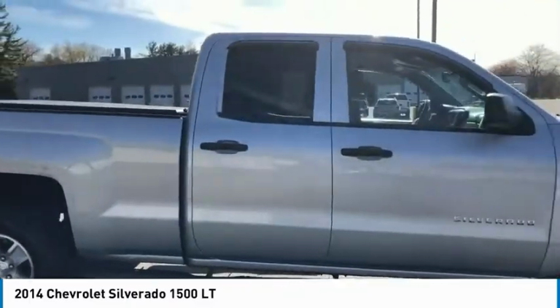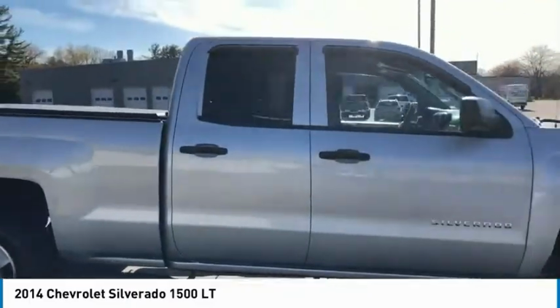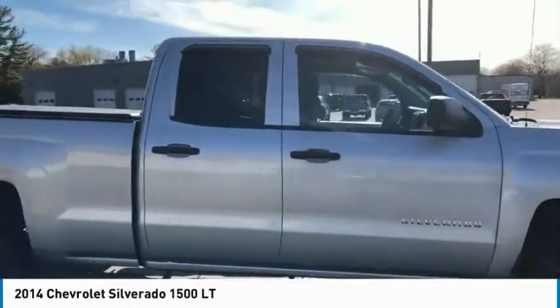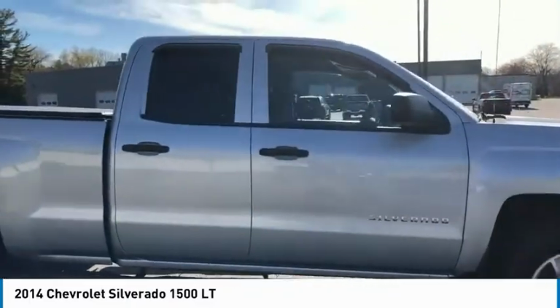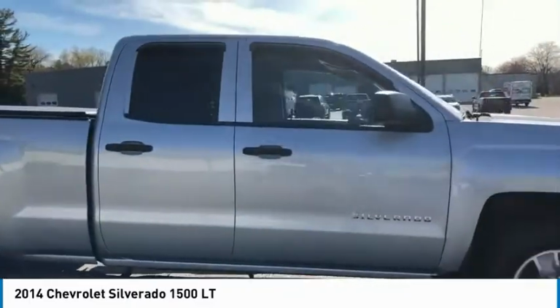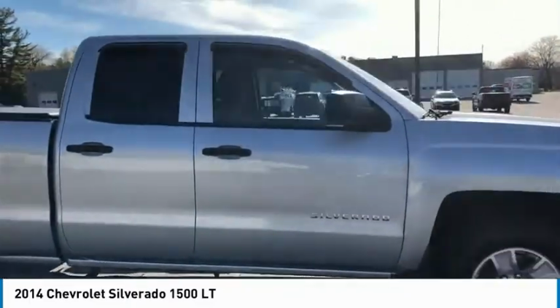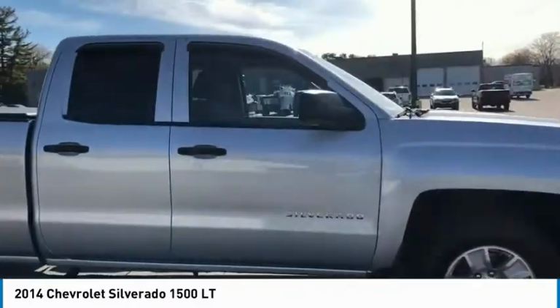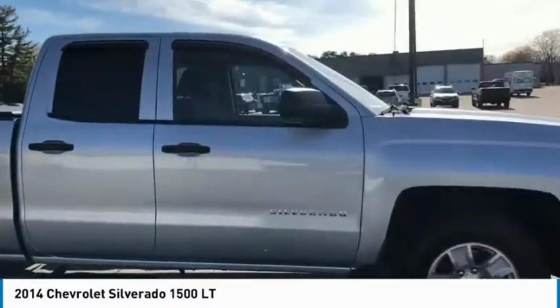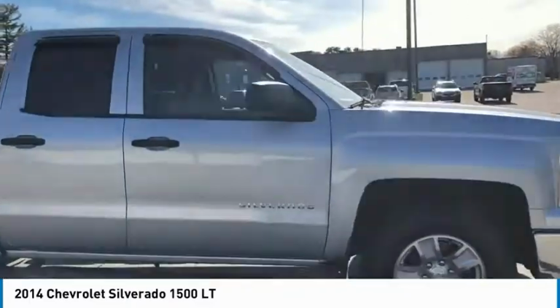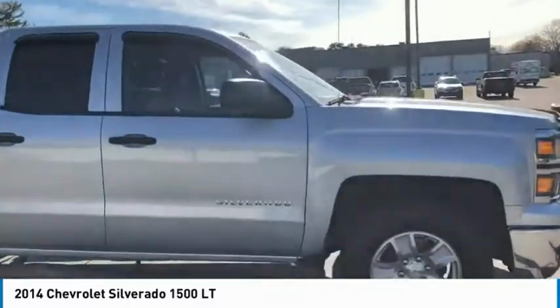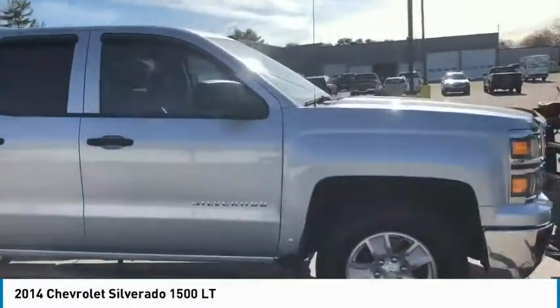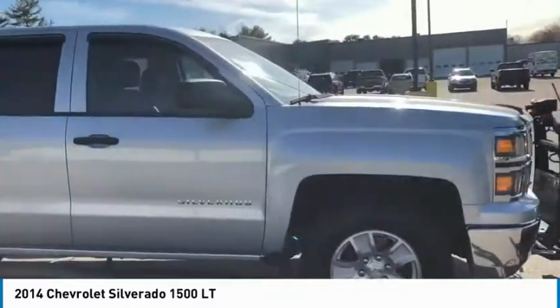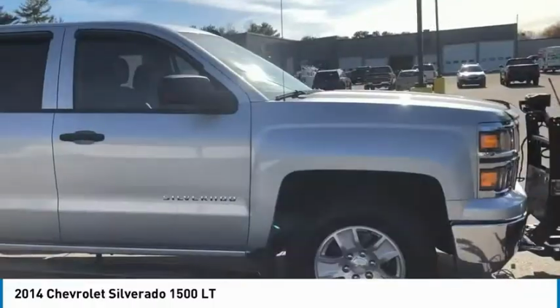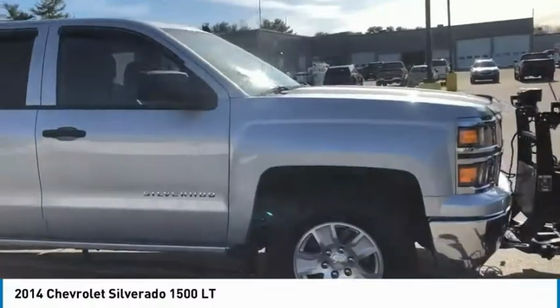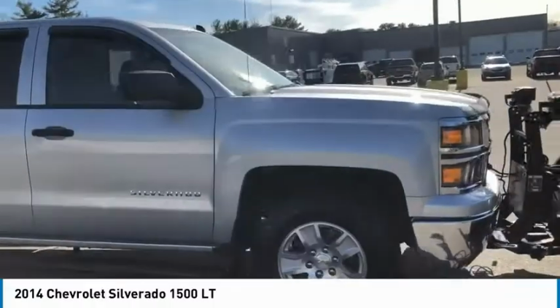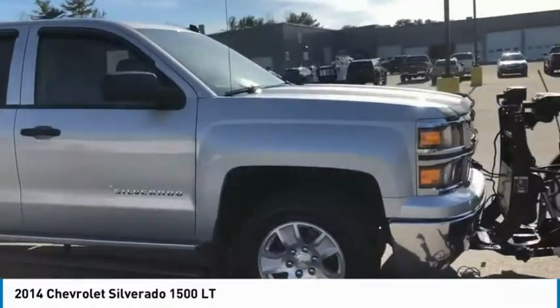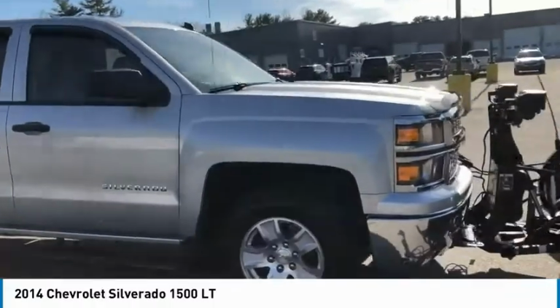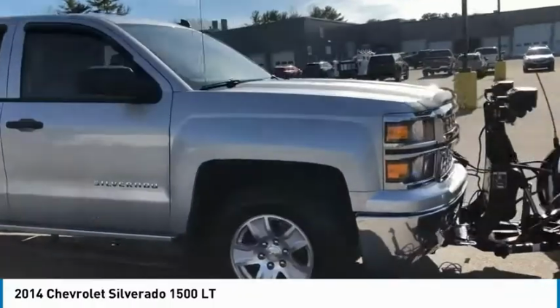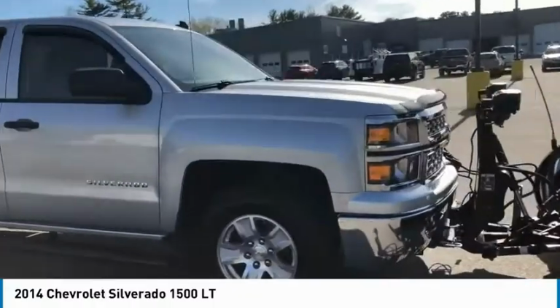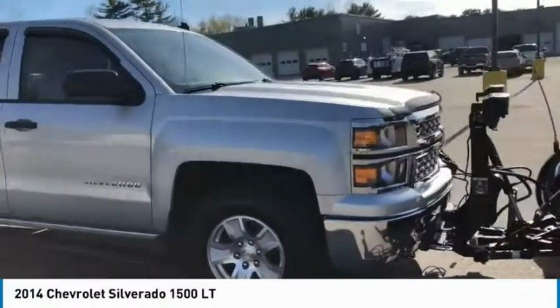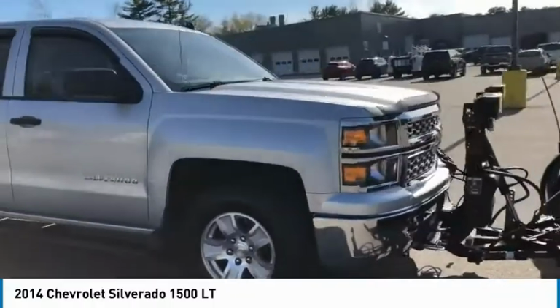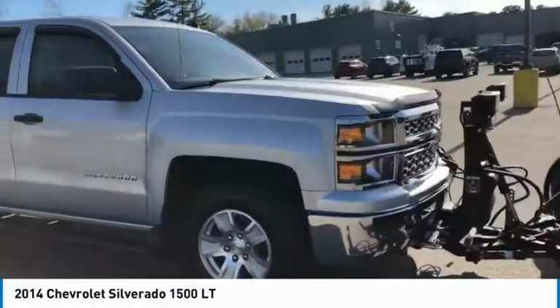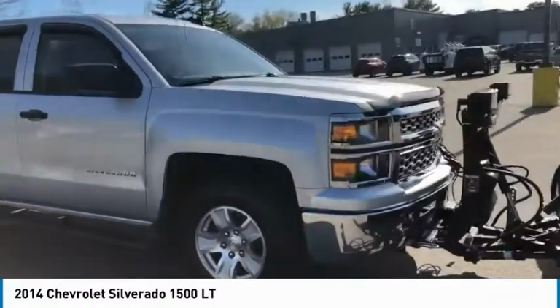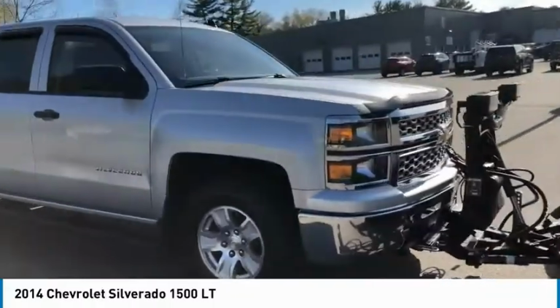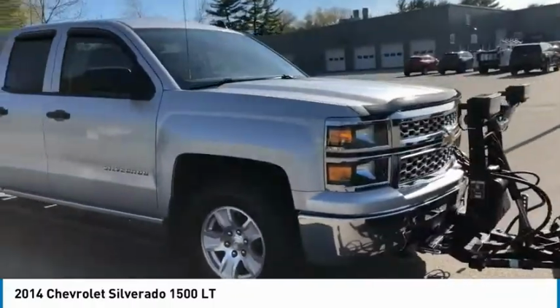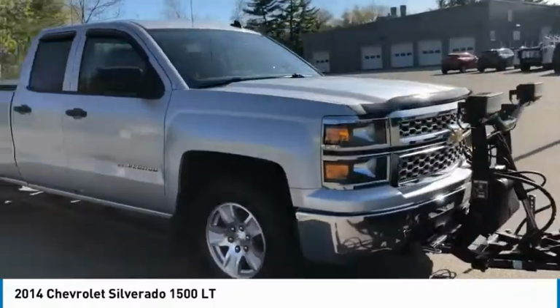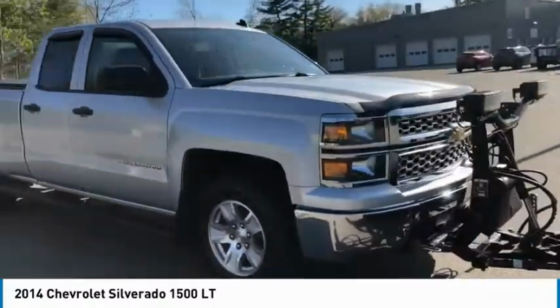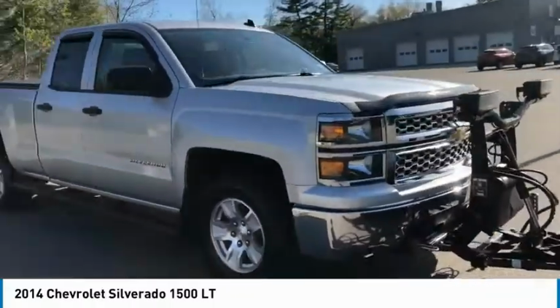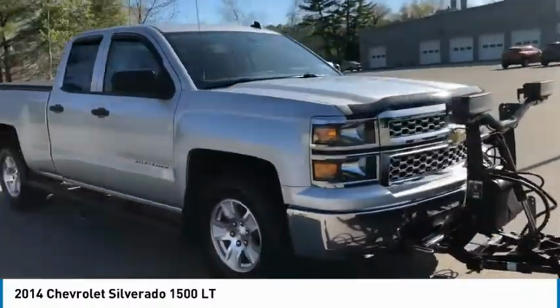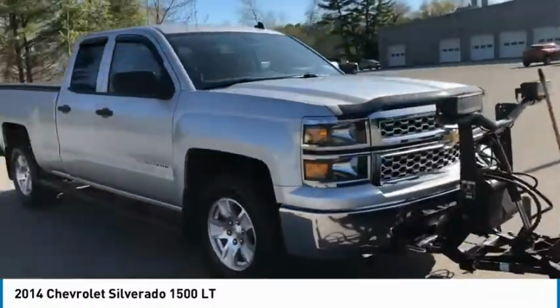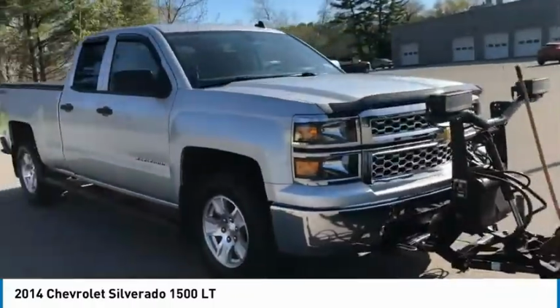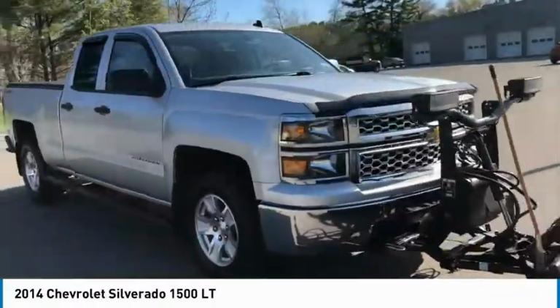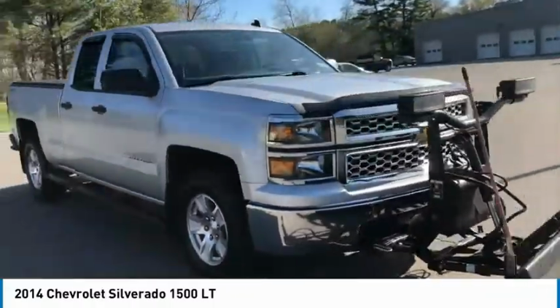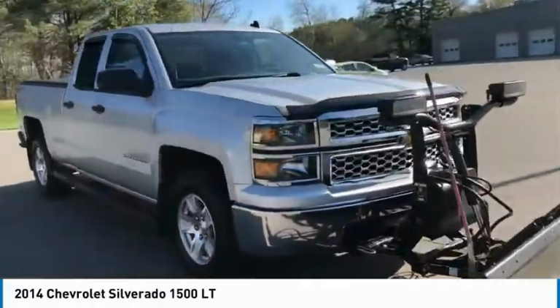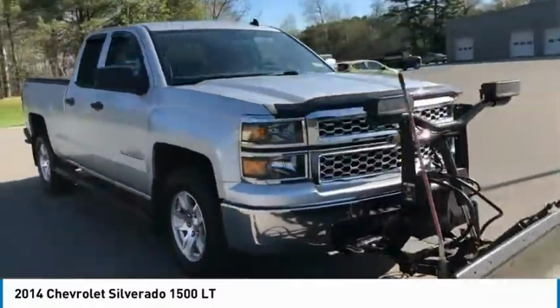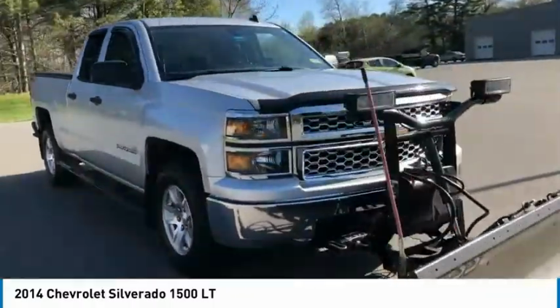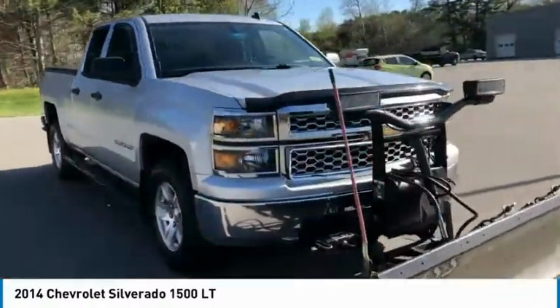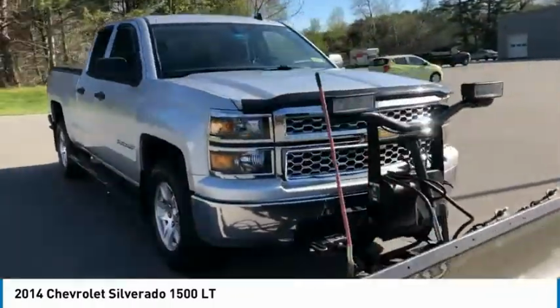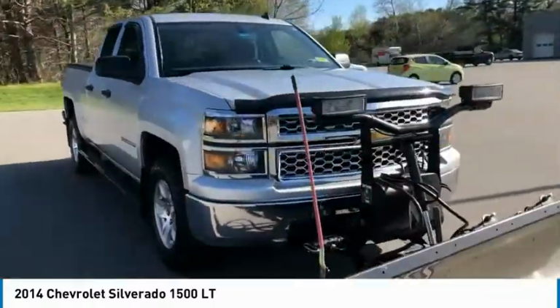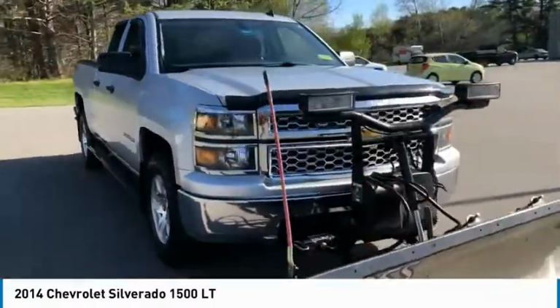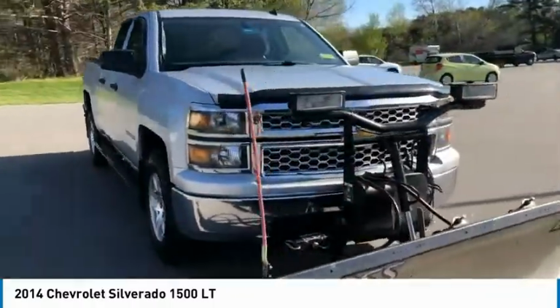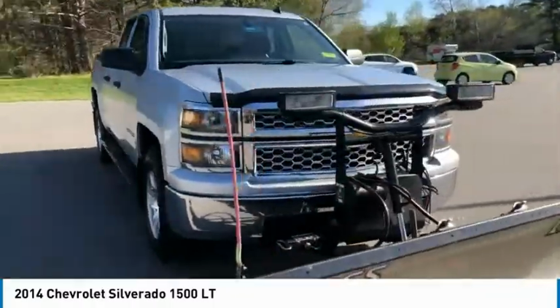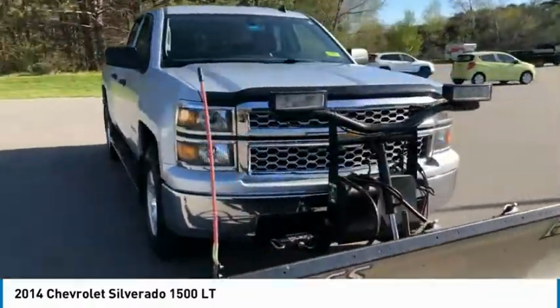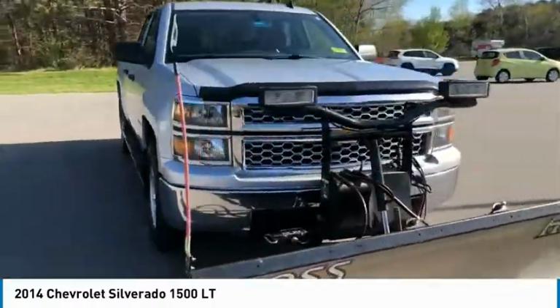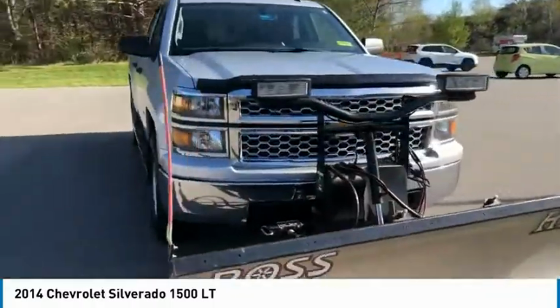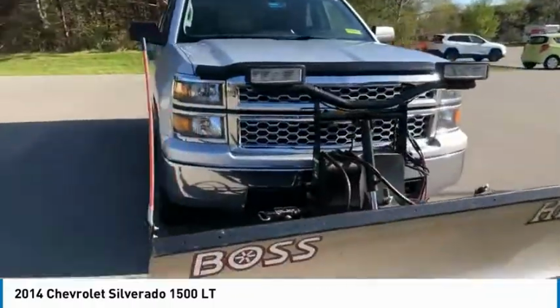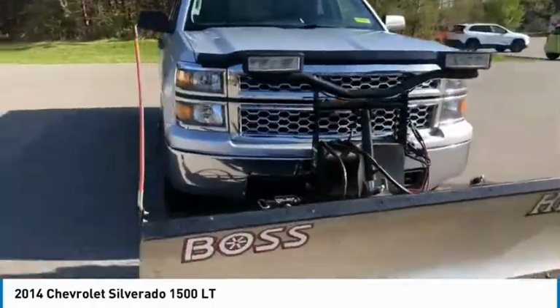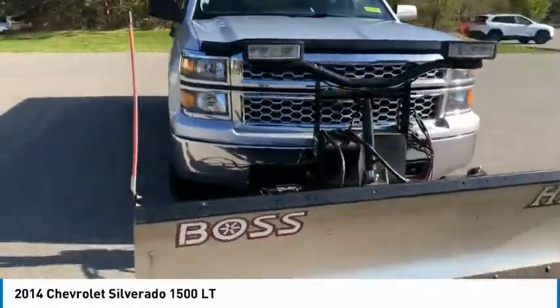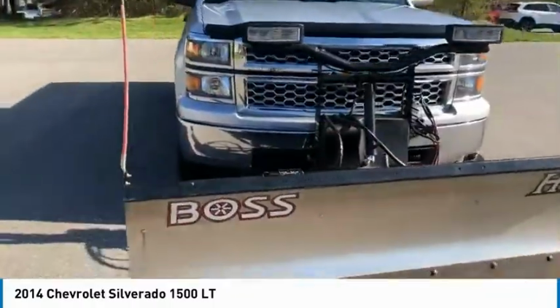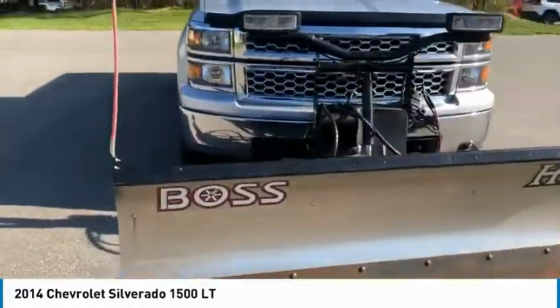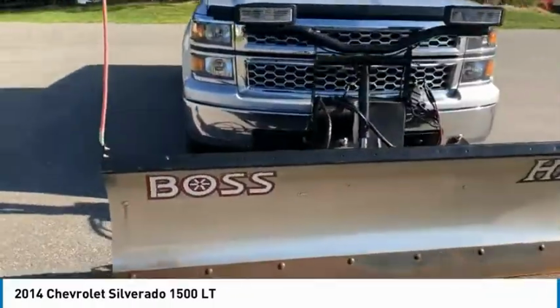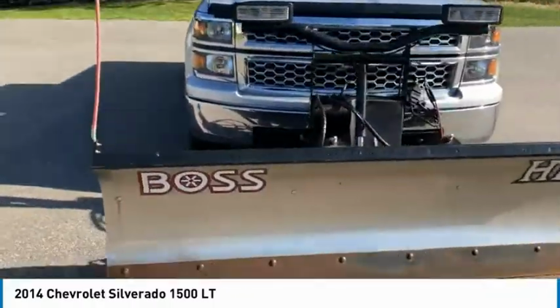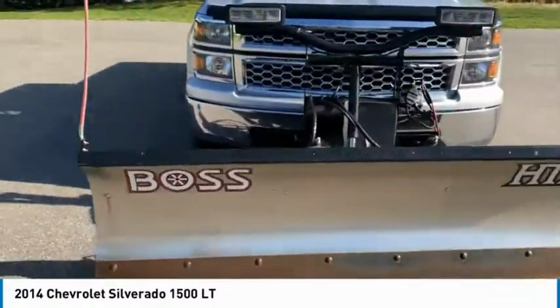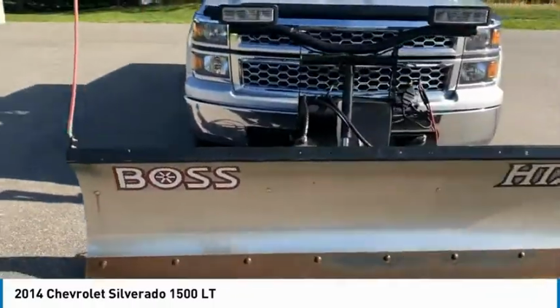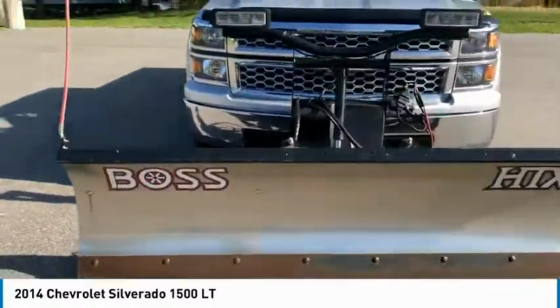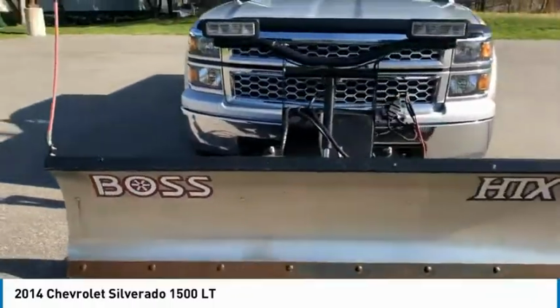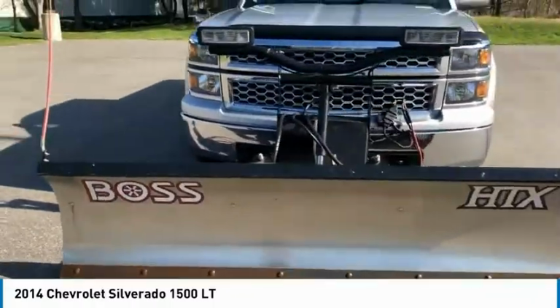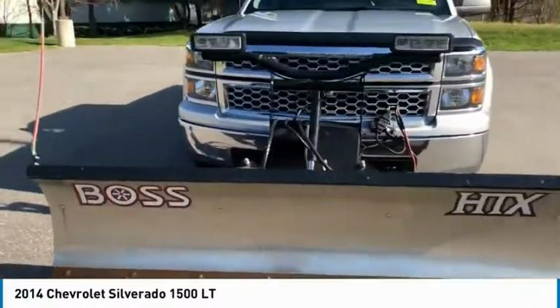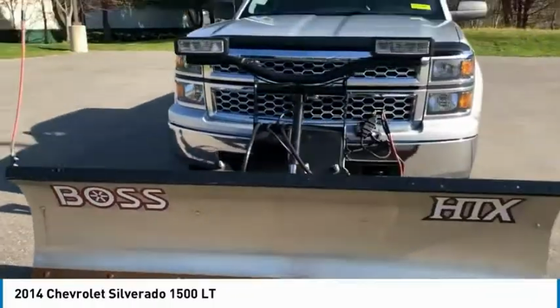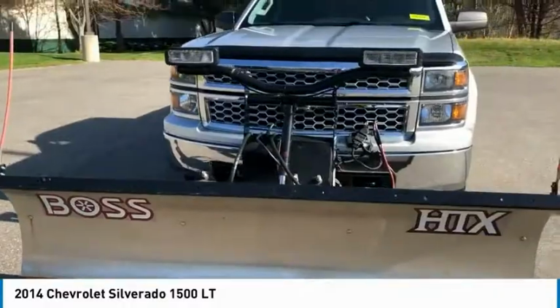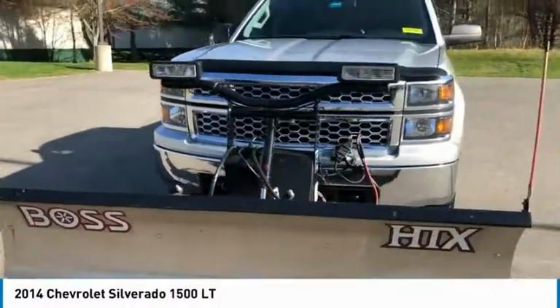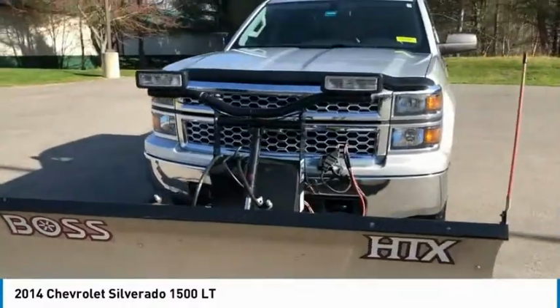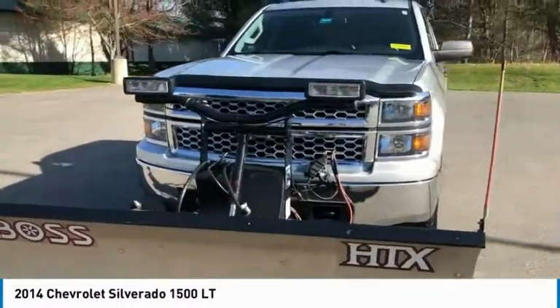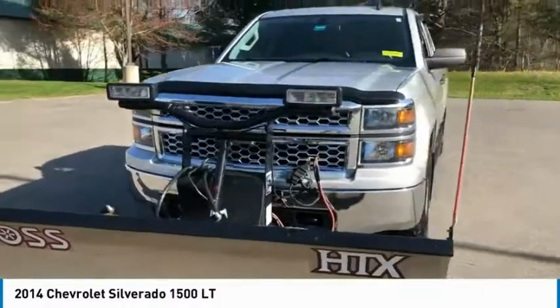Steering wheel audio controls. If you like it online, you'll love it in your driveway. Take it for a spin today.